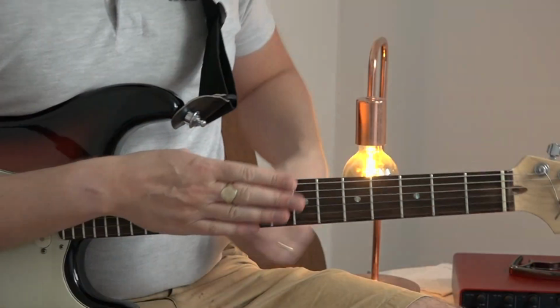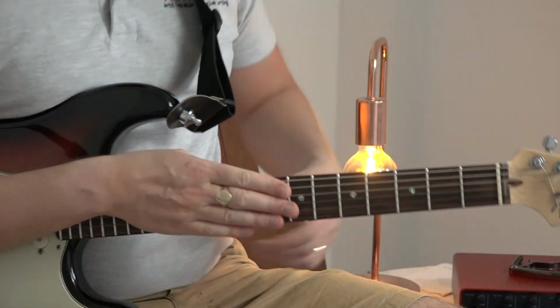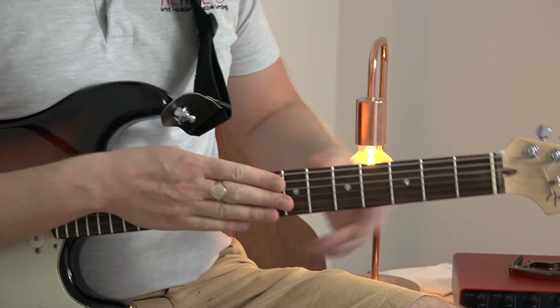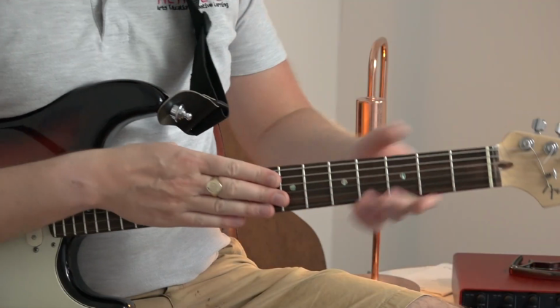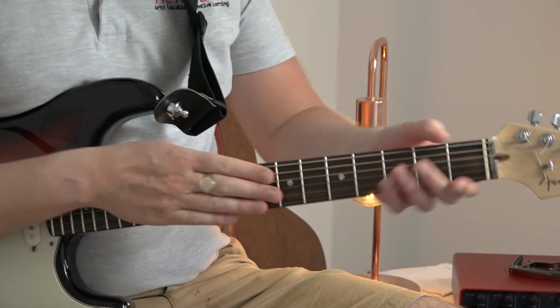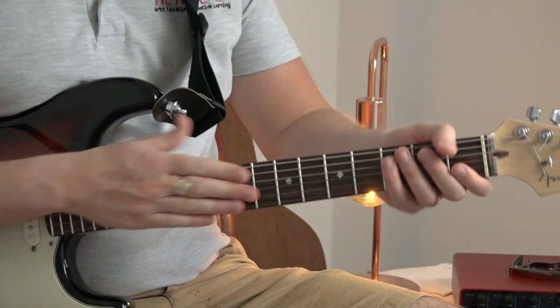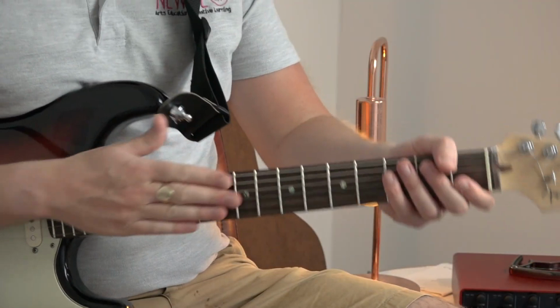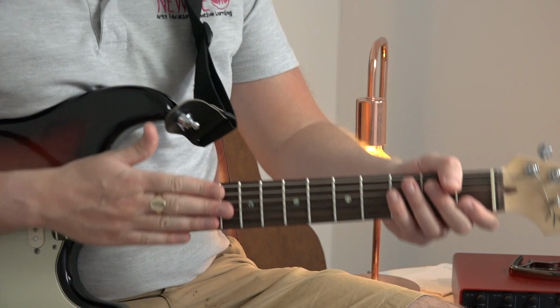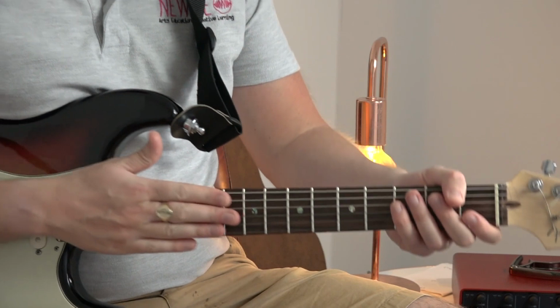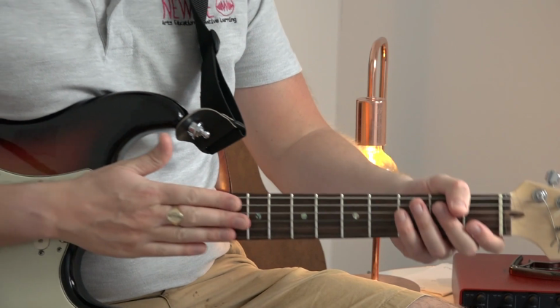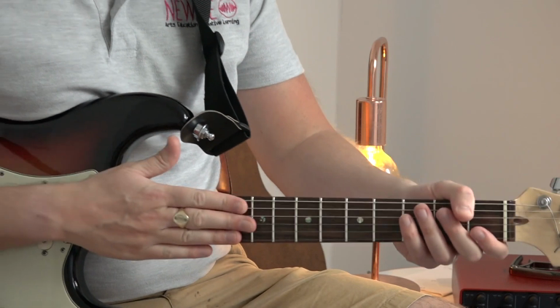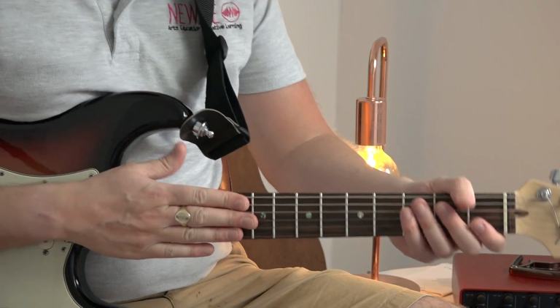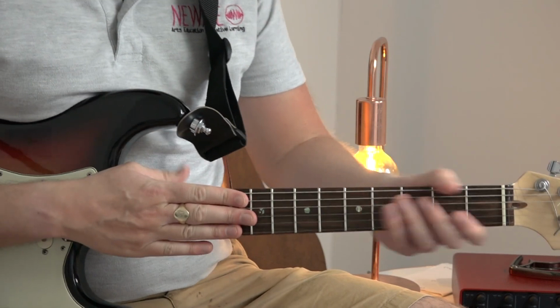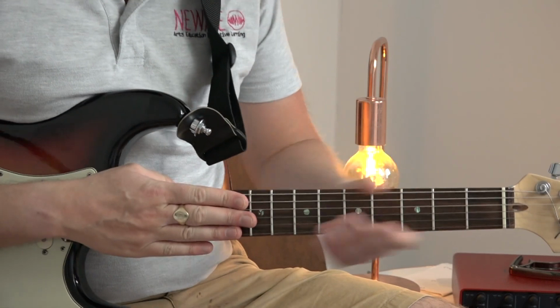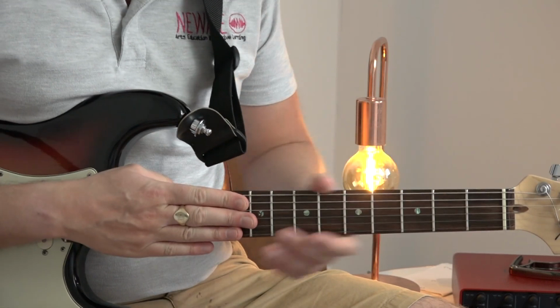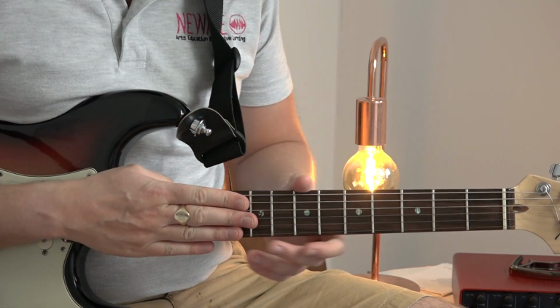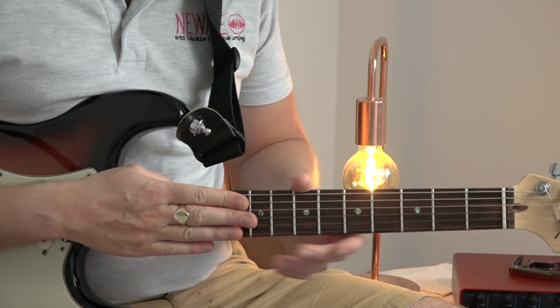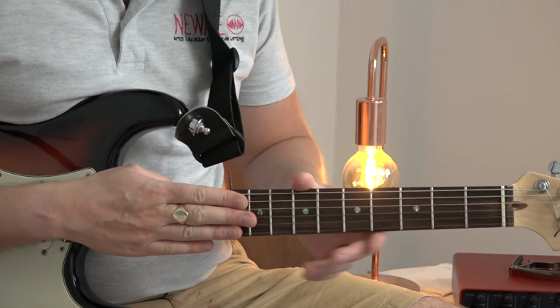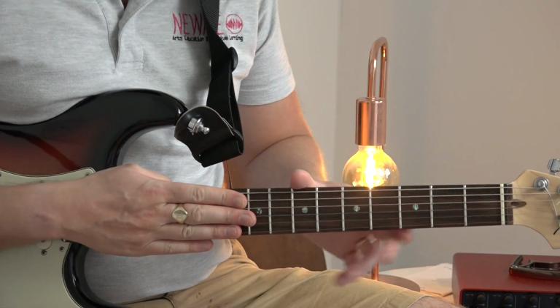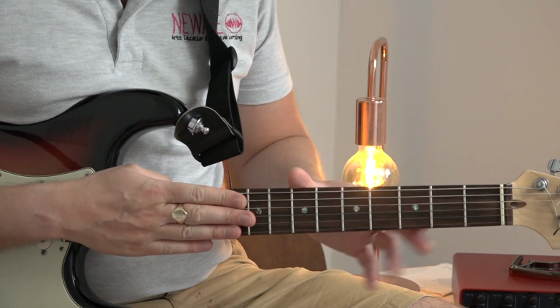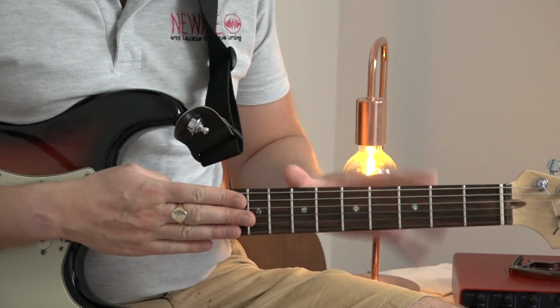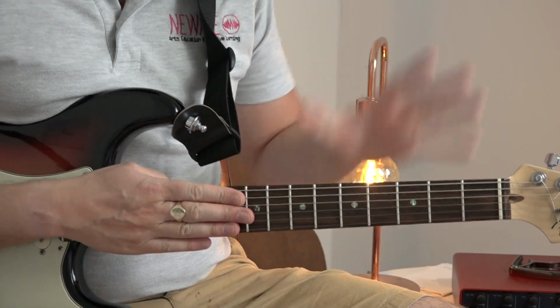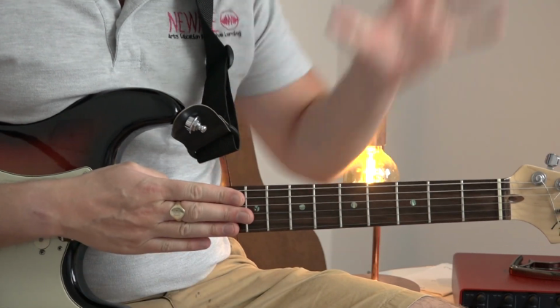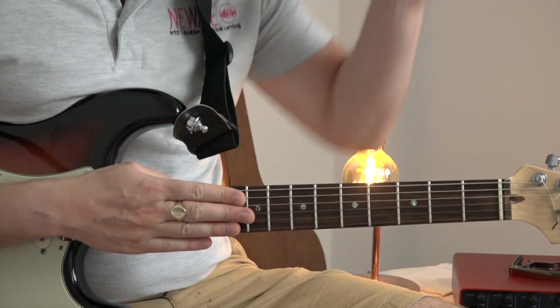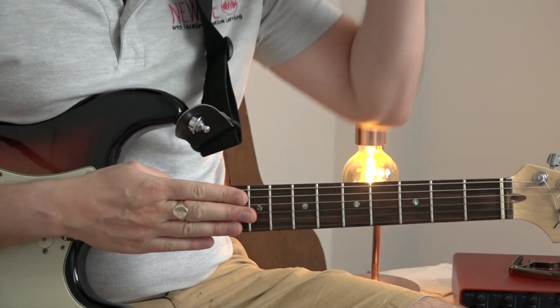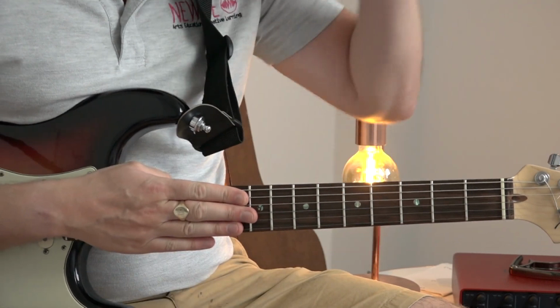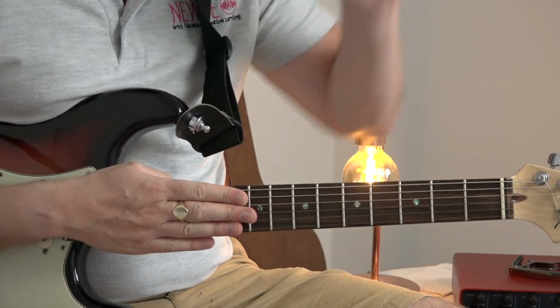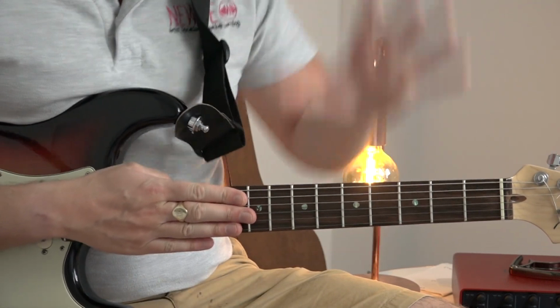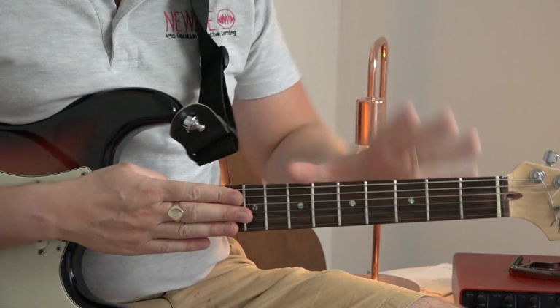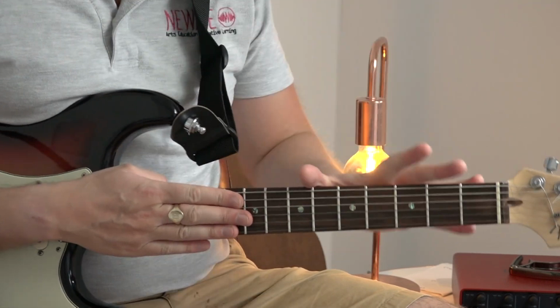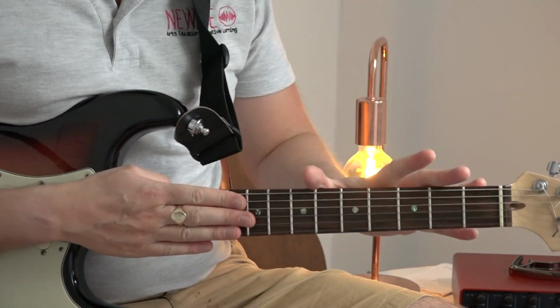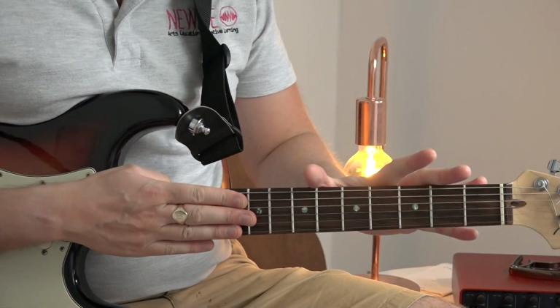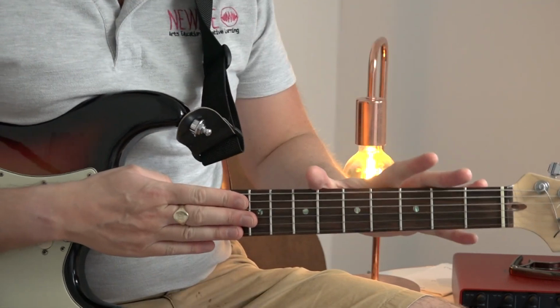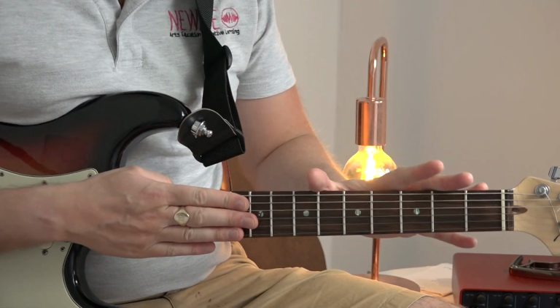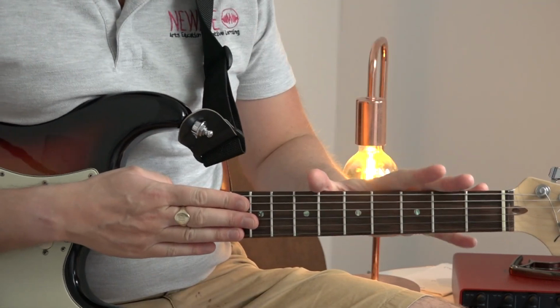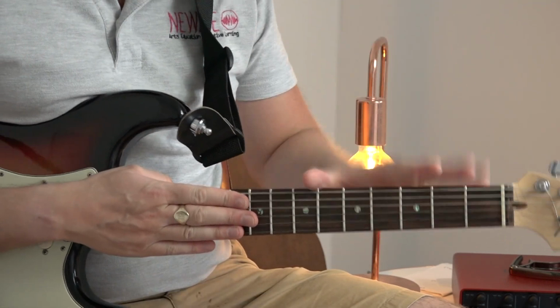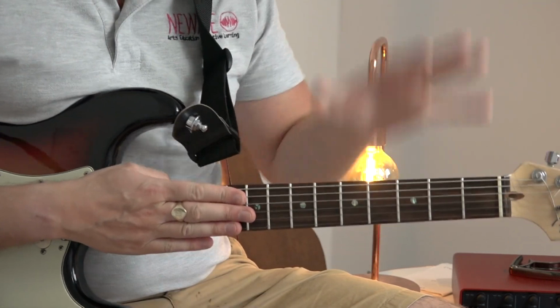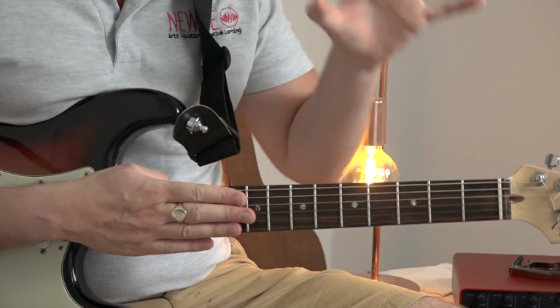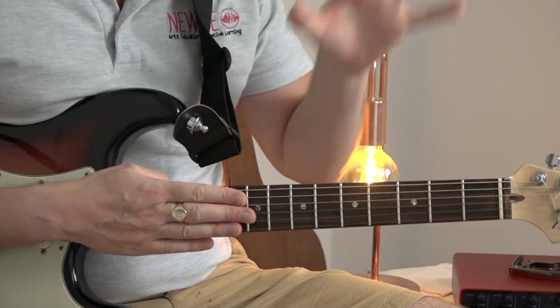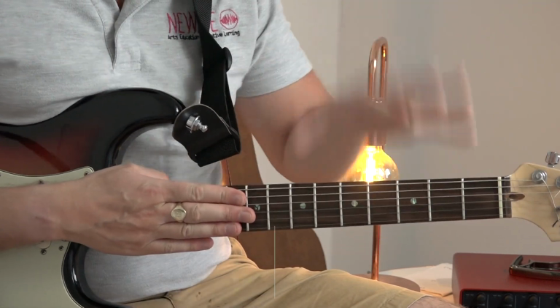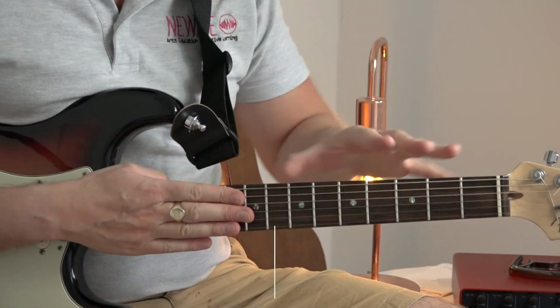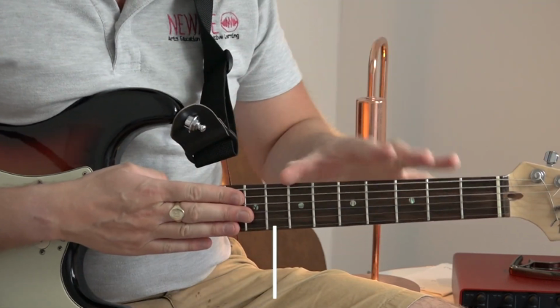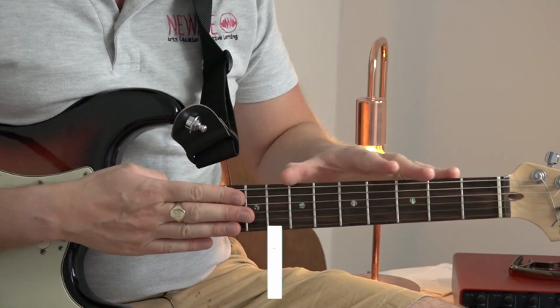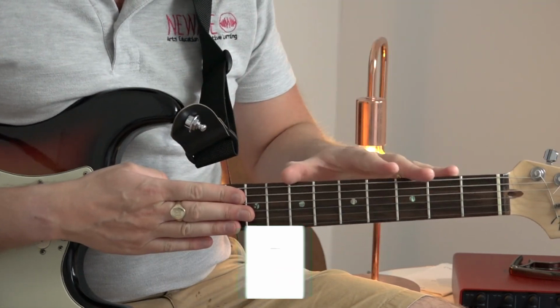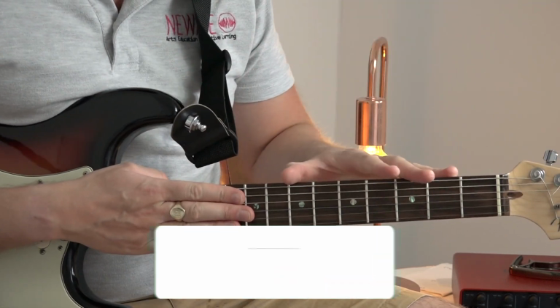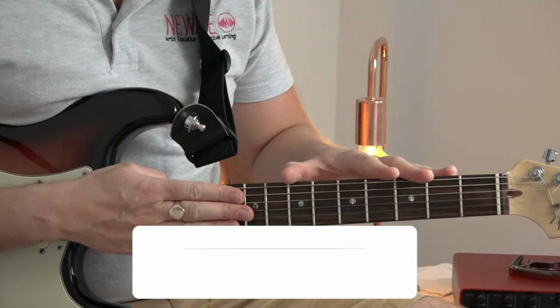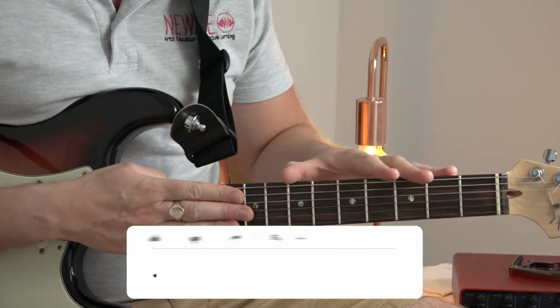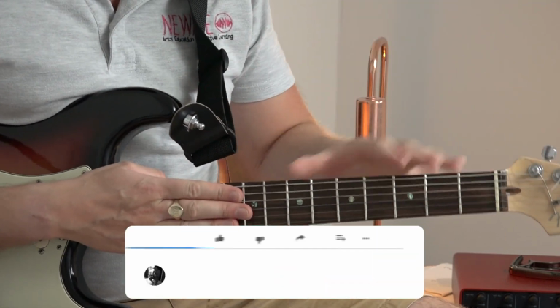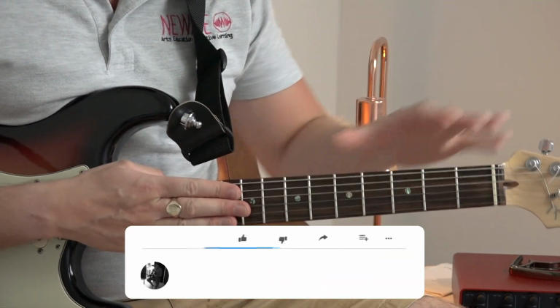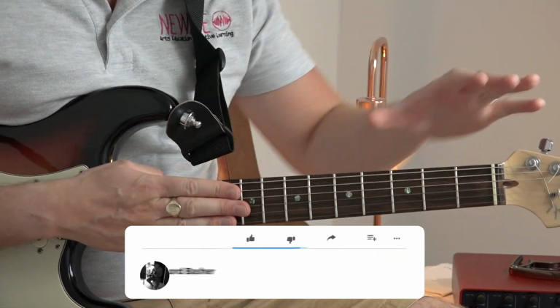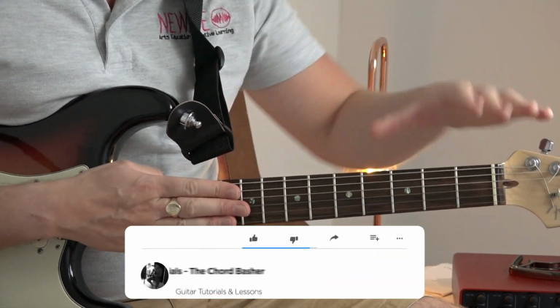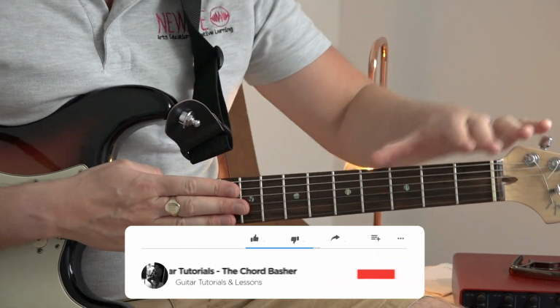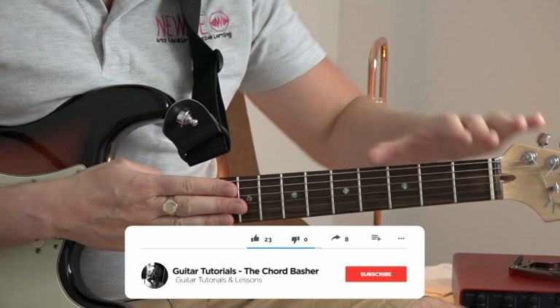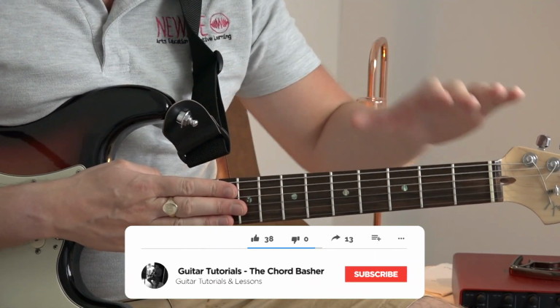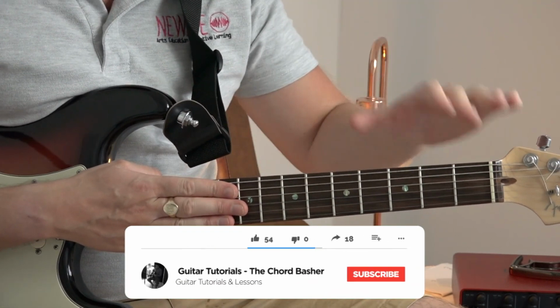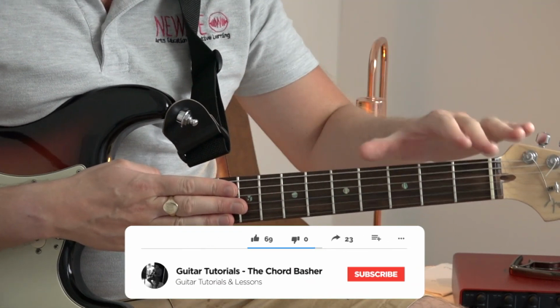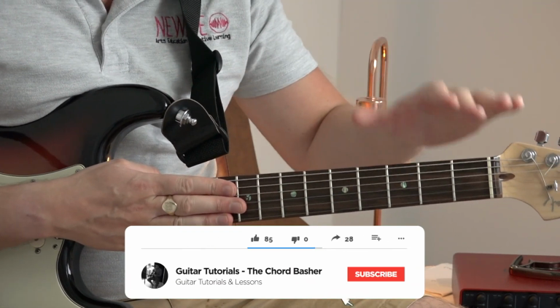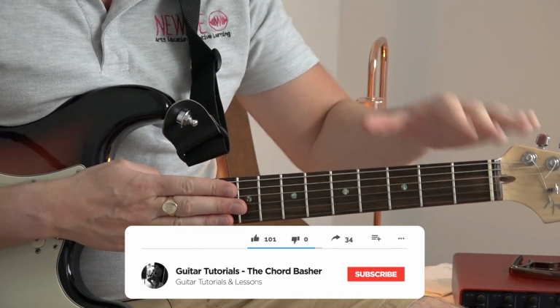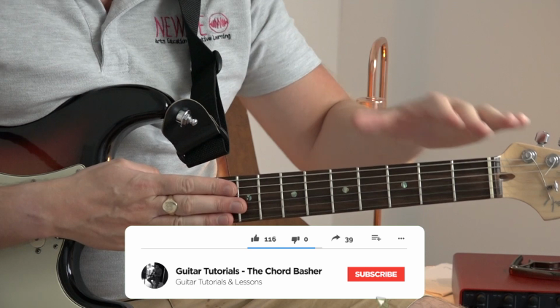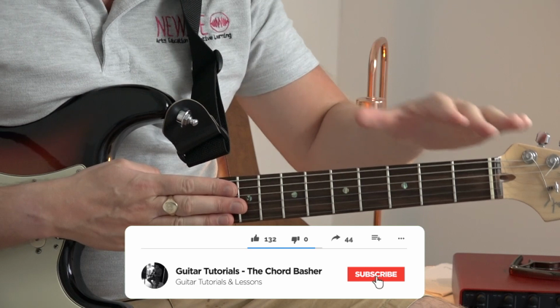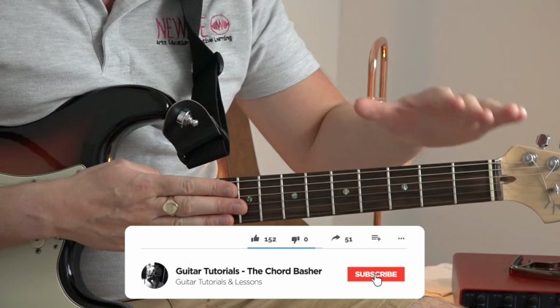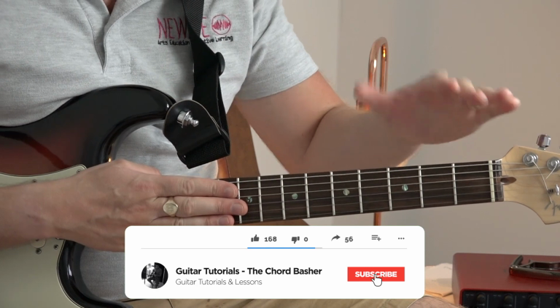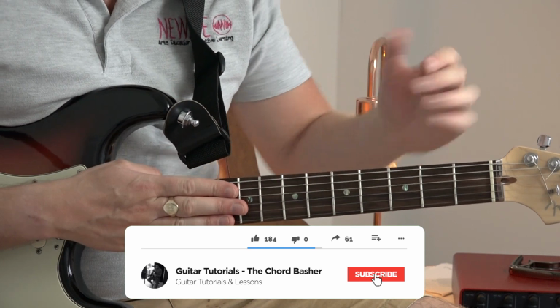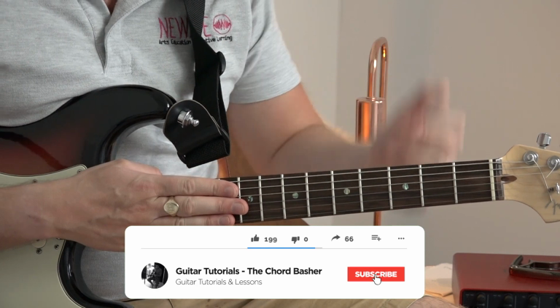We're going to have a look and see how we play this. First of all, standard tuning, you don't need a capo, and we're based in the first position.